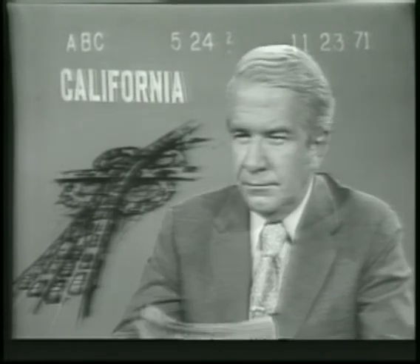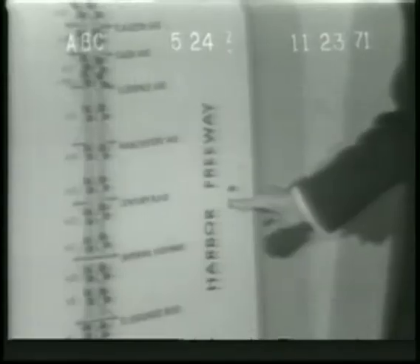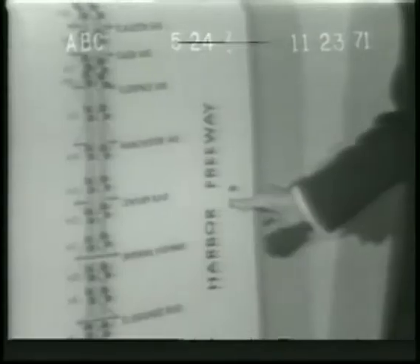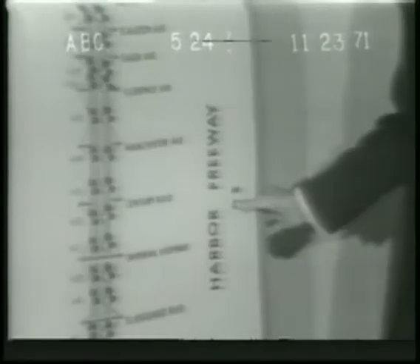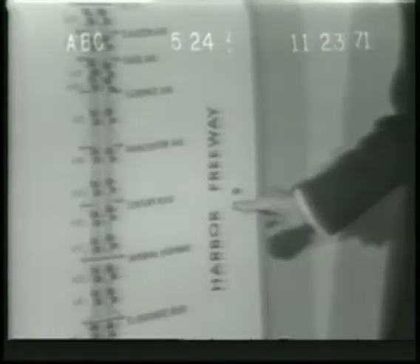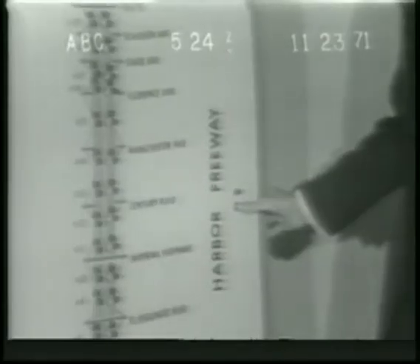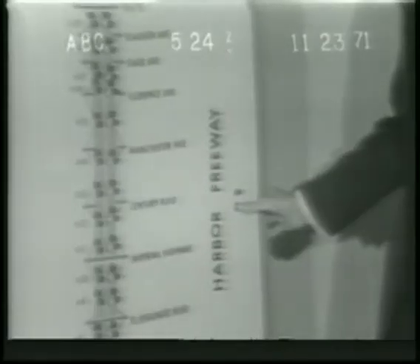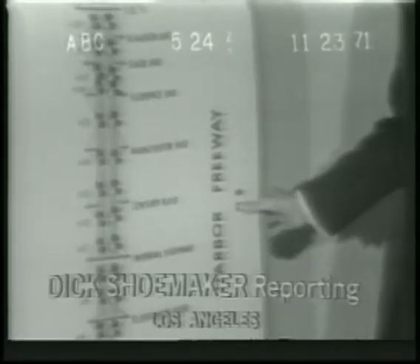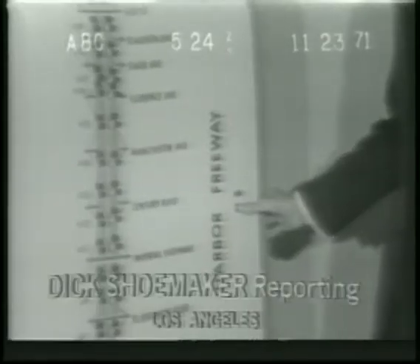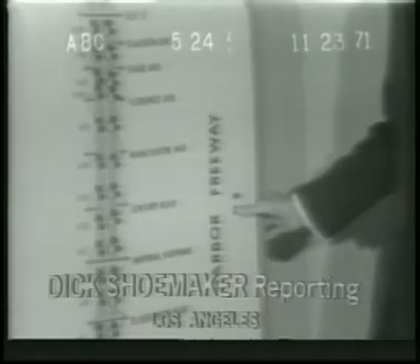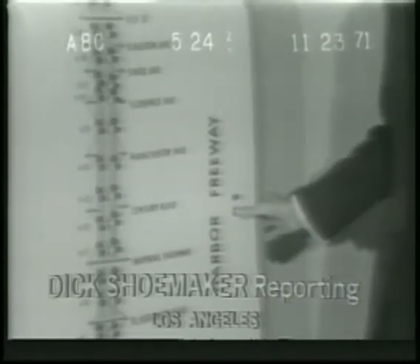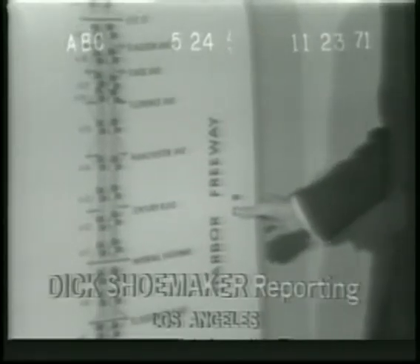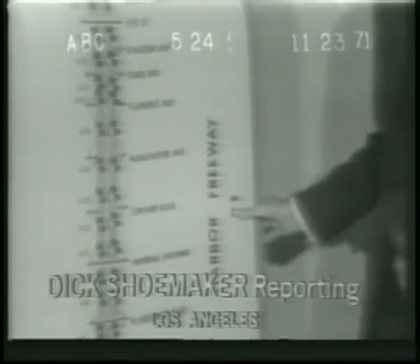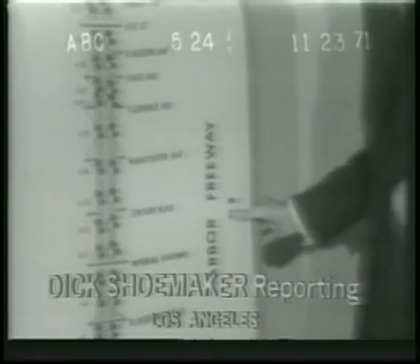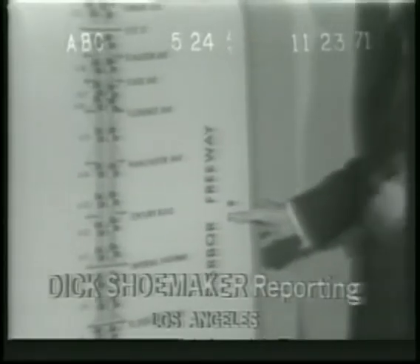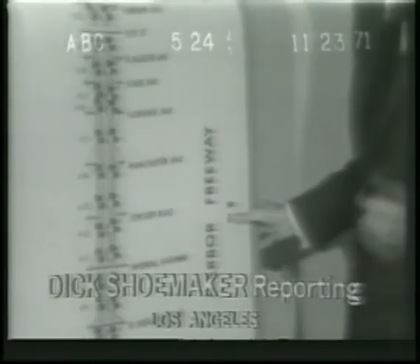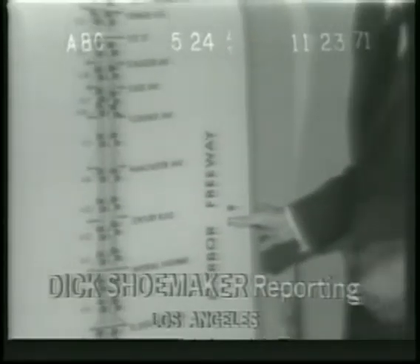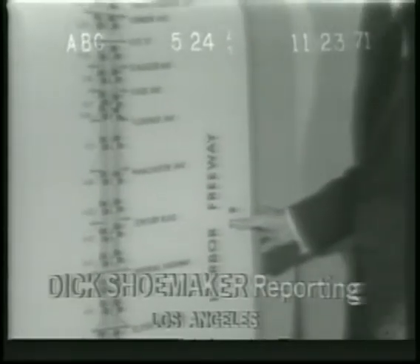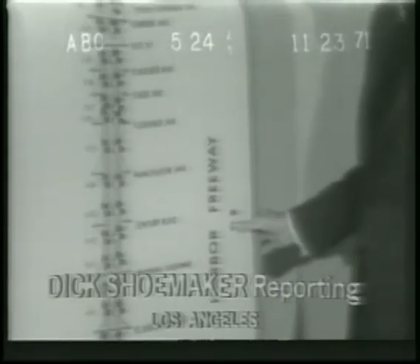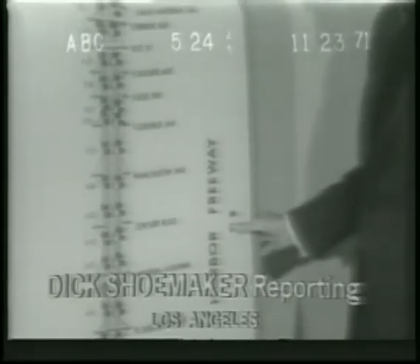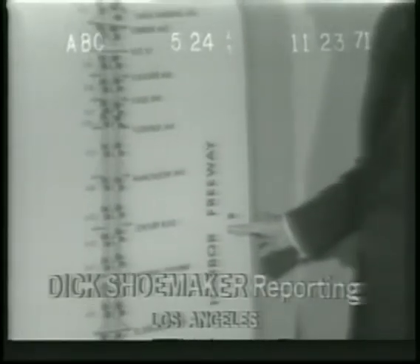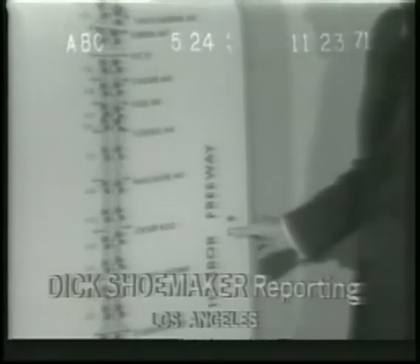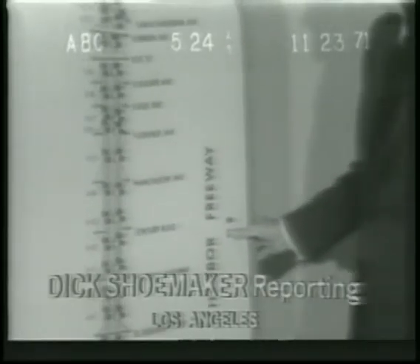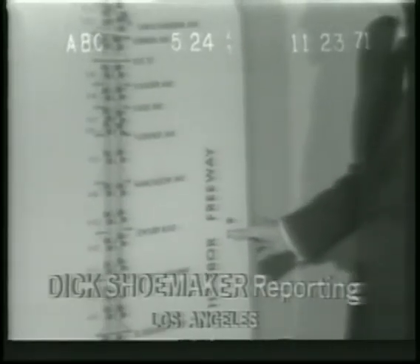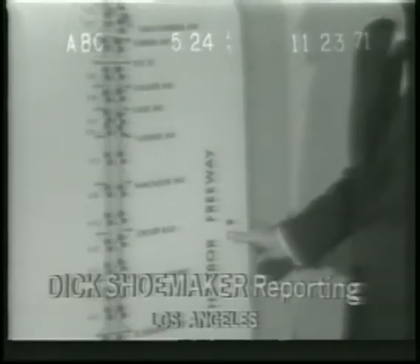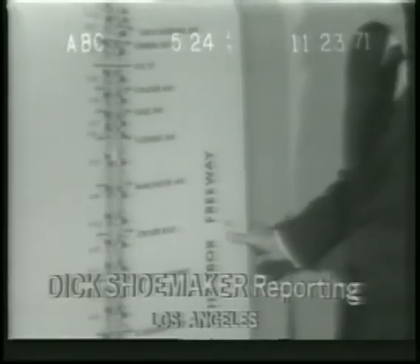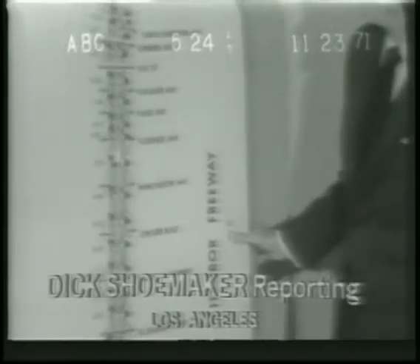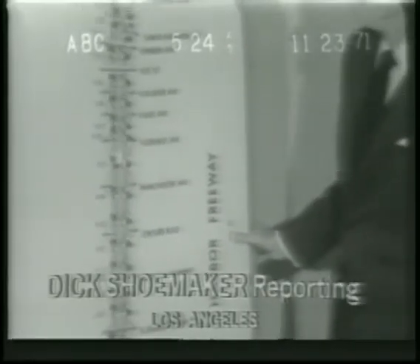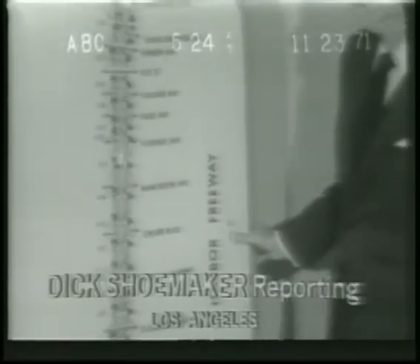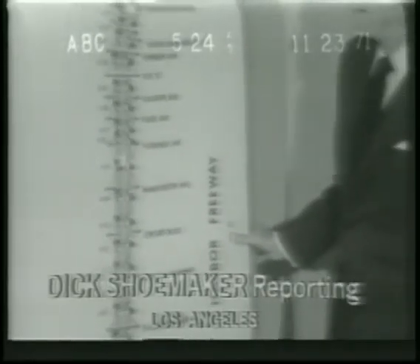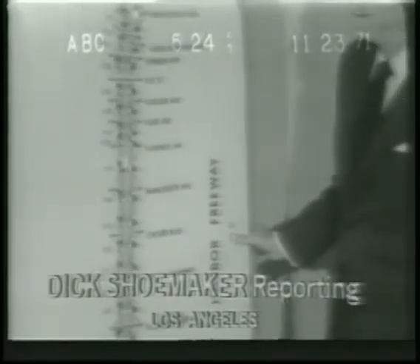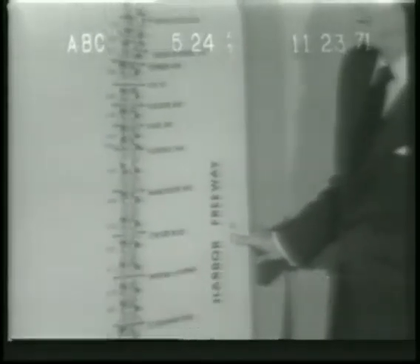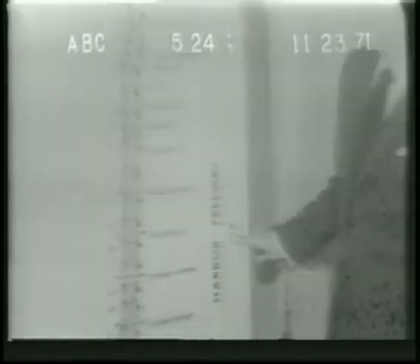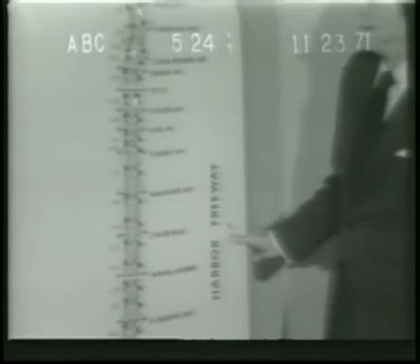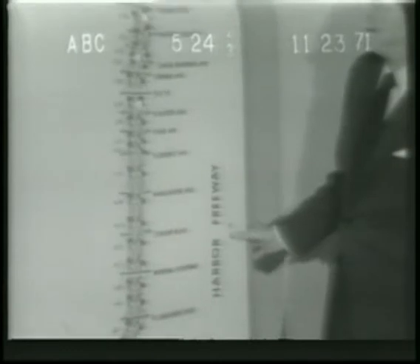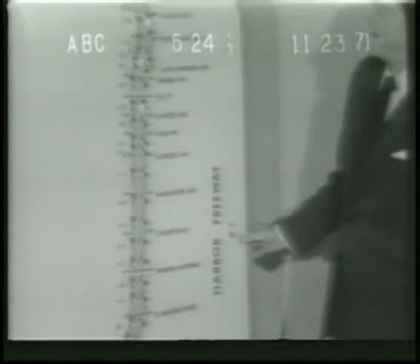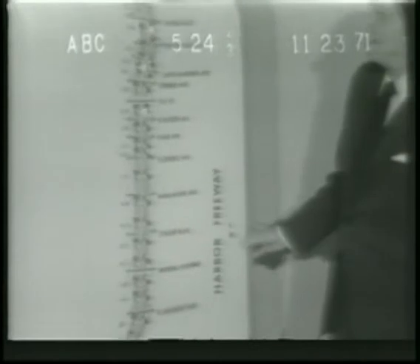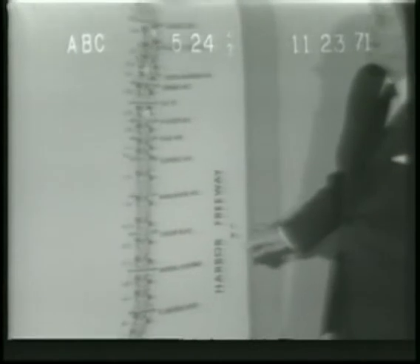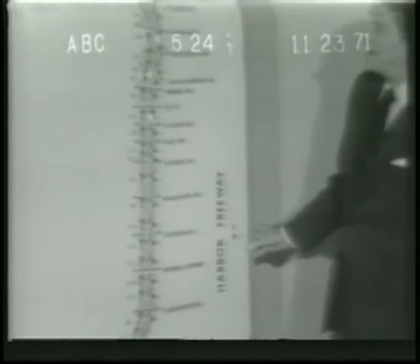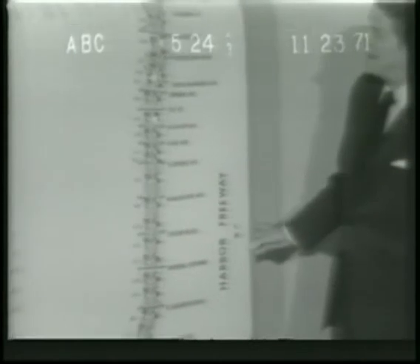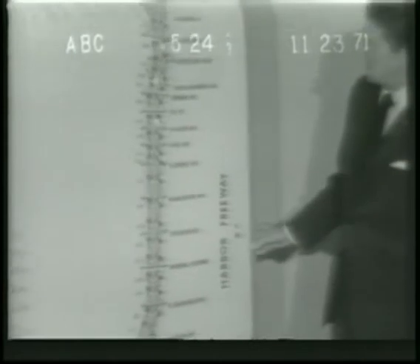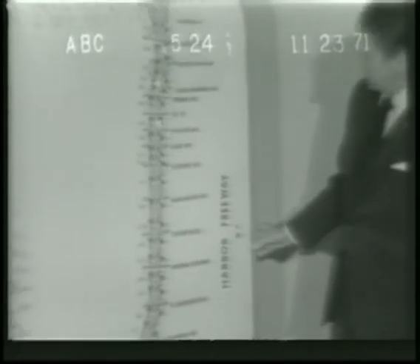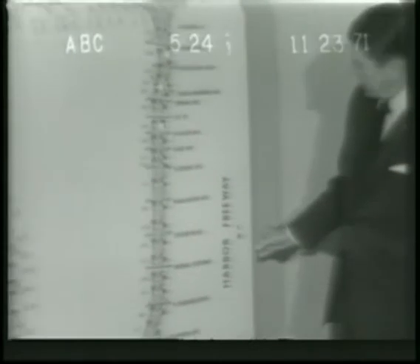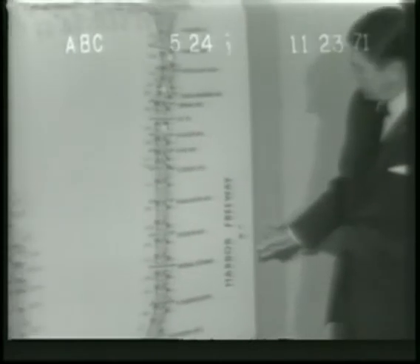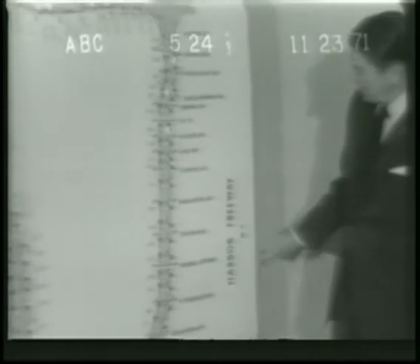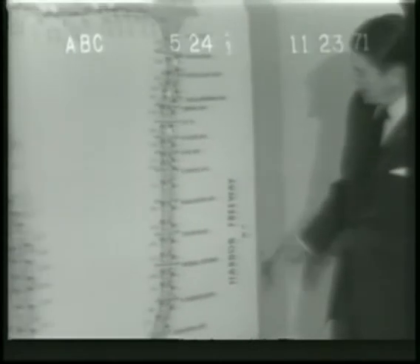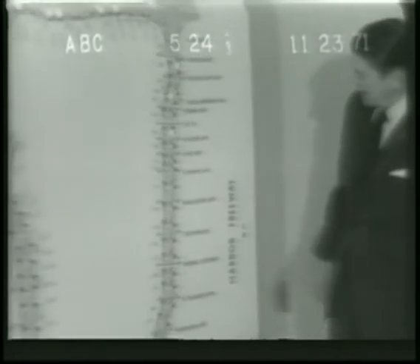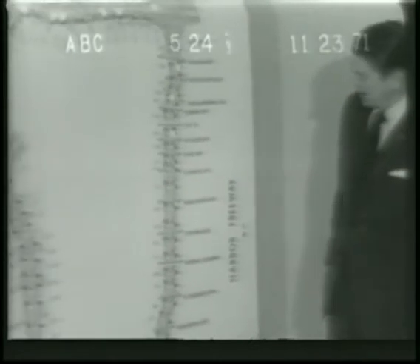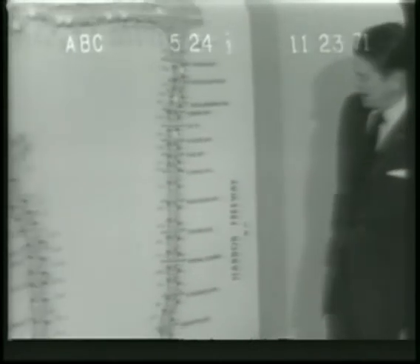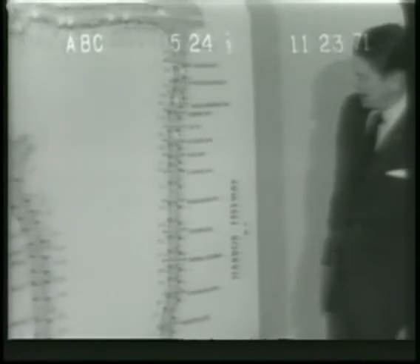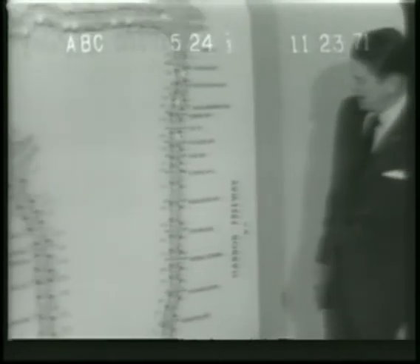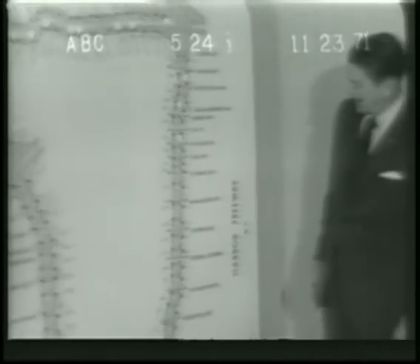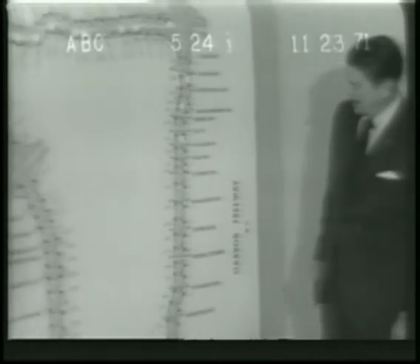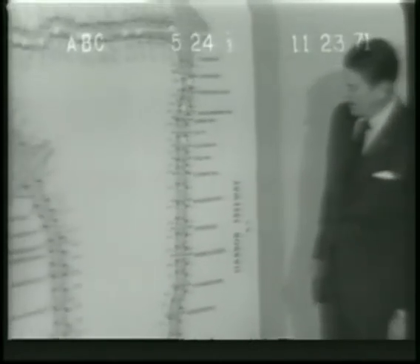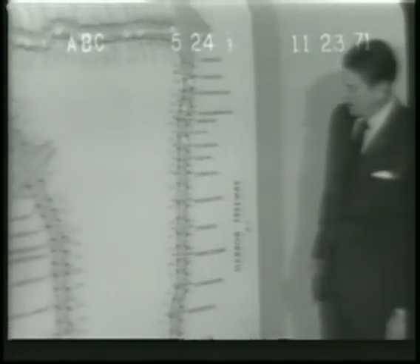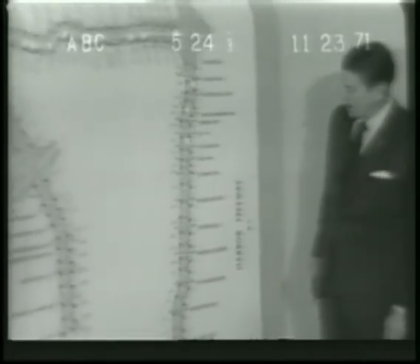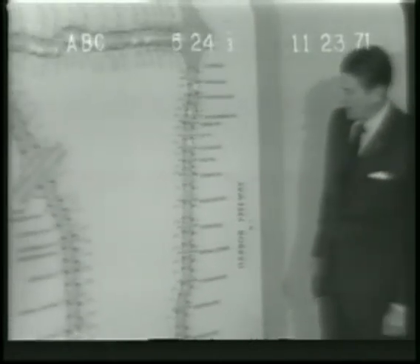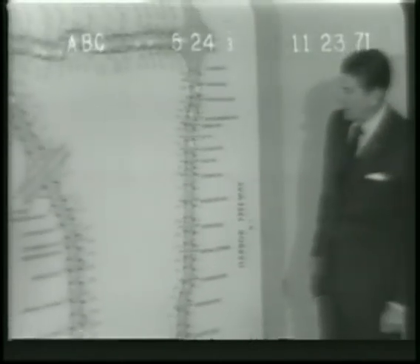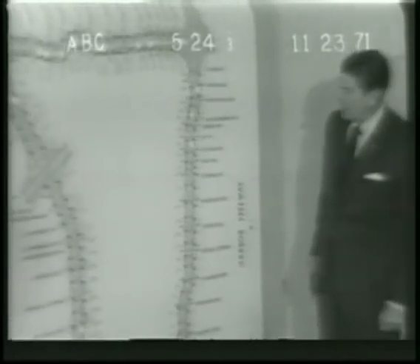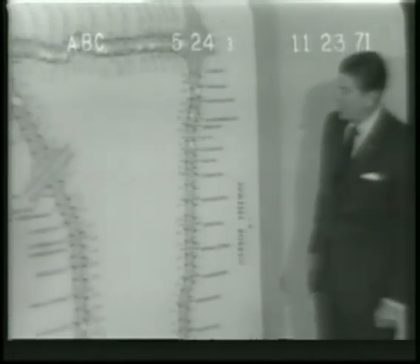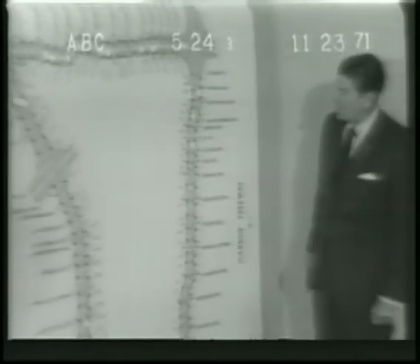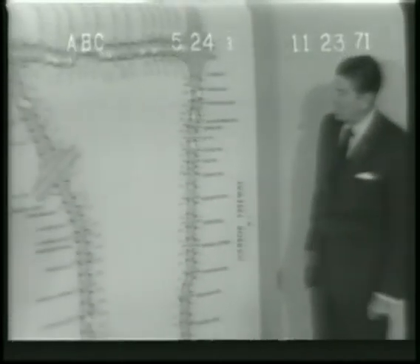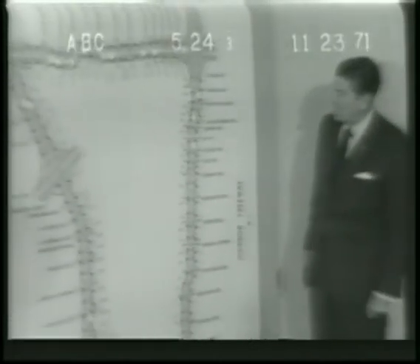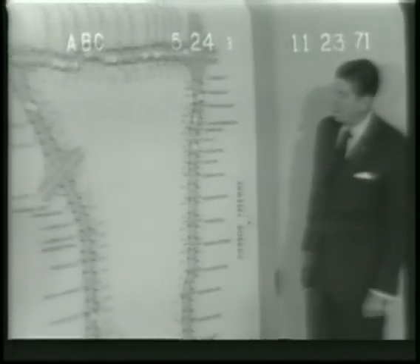California Governor Ronald Reagan pushed a button today and activated the most ambitious freeway control system anywhere in the world.